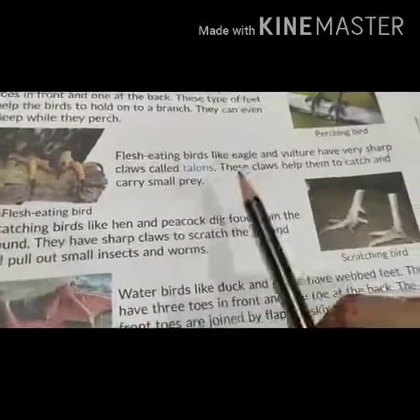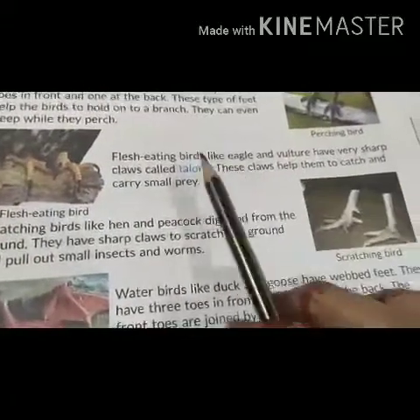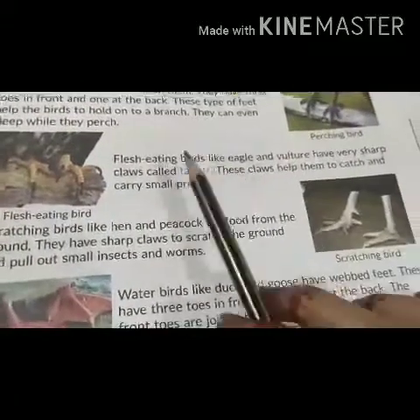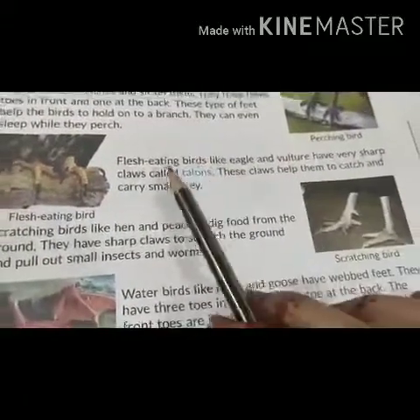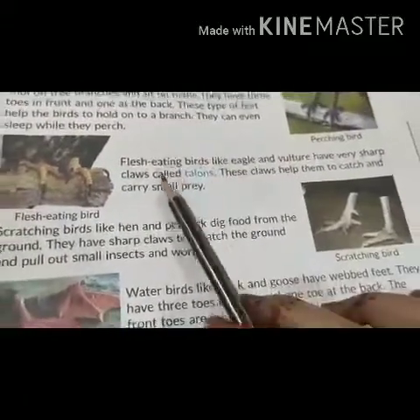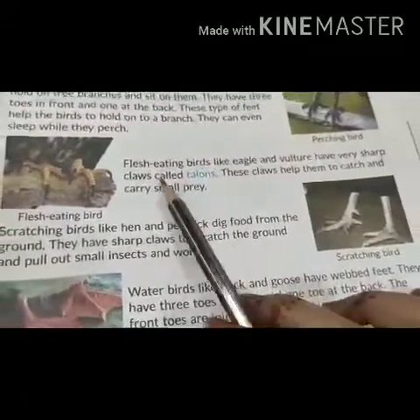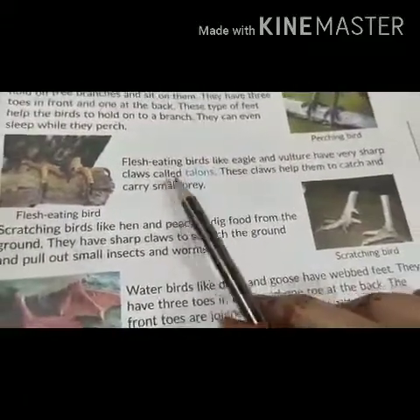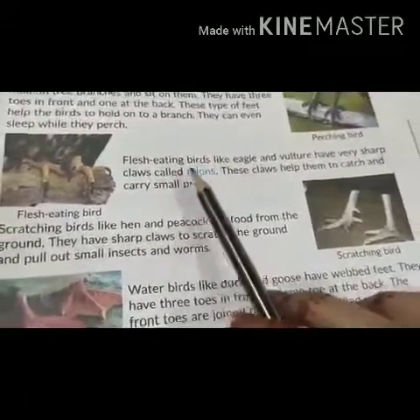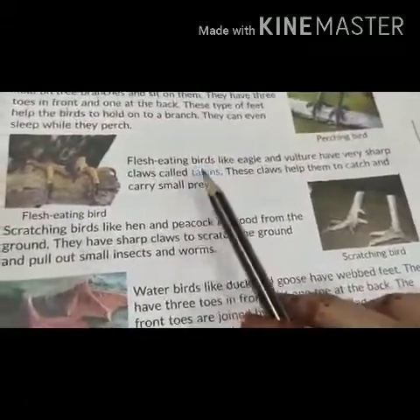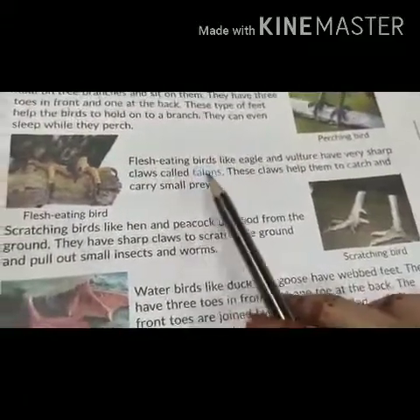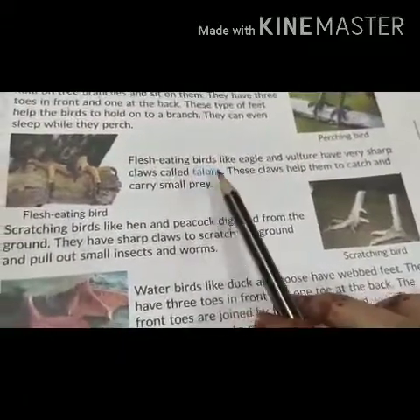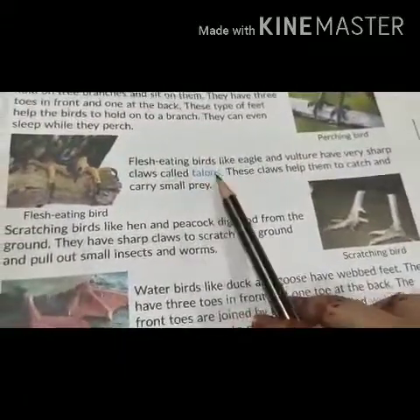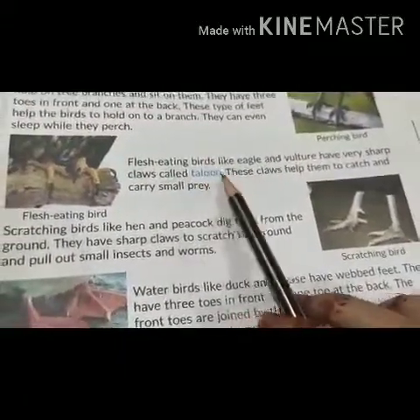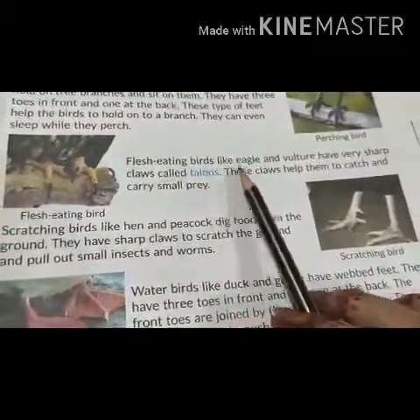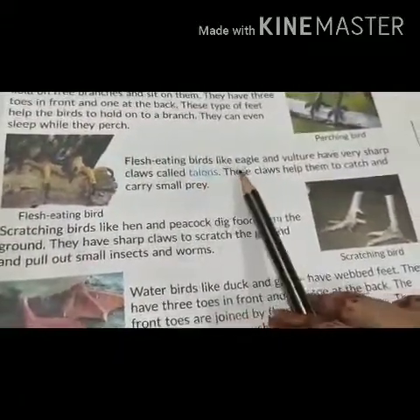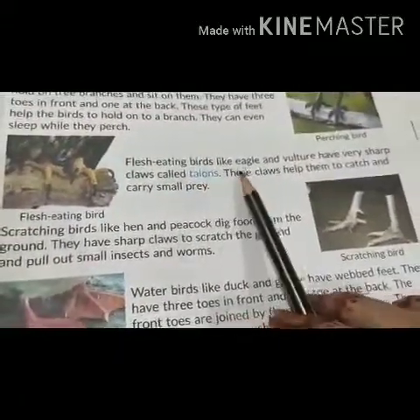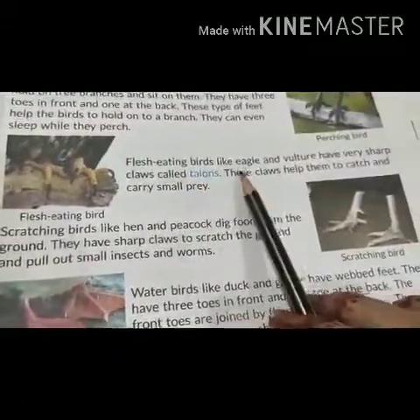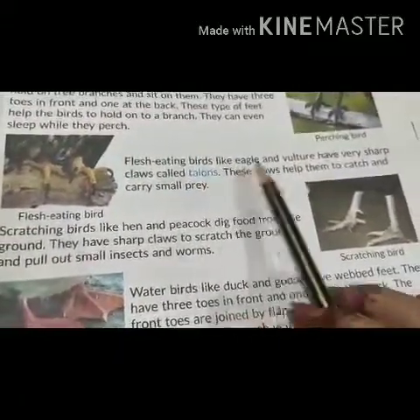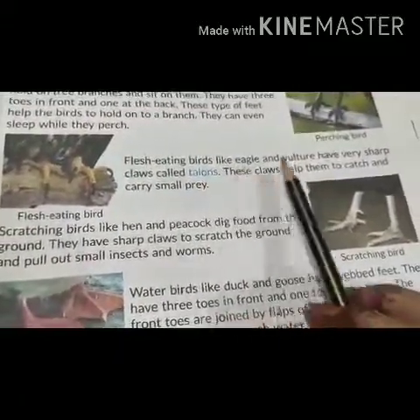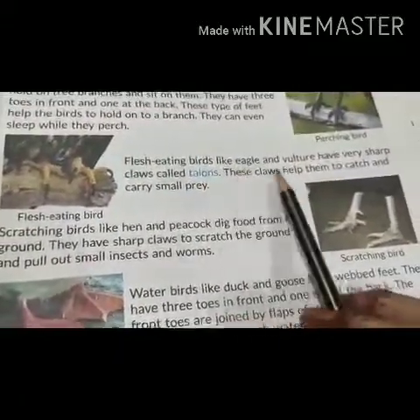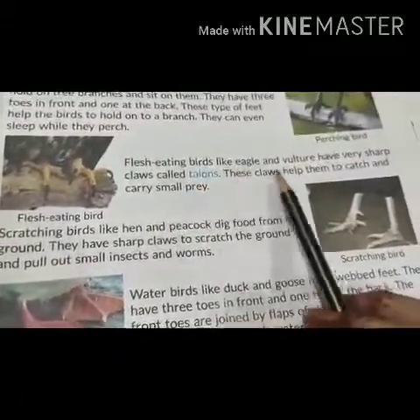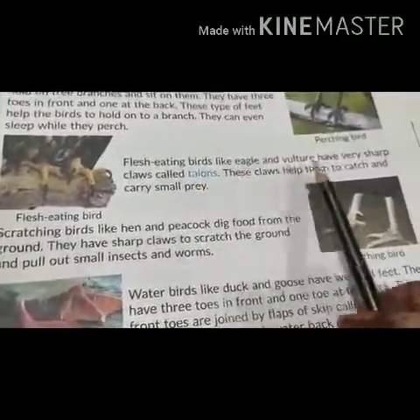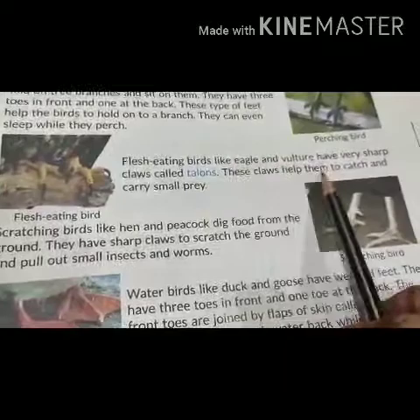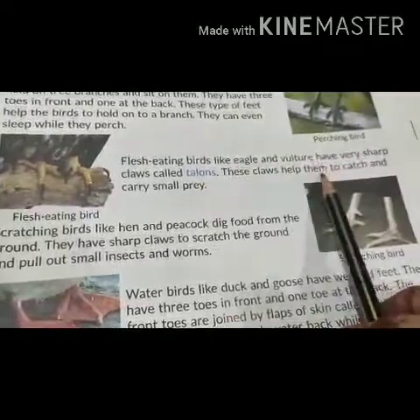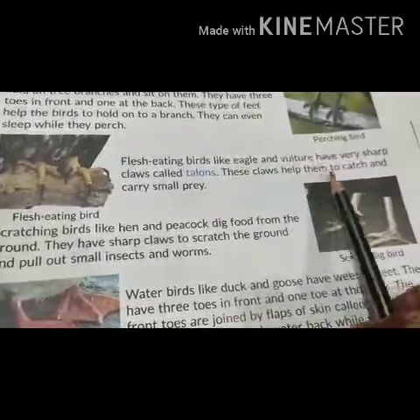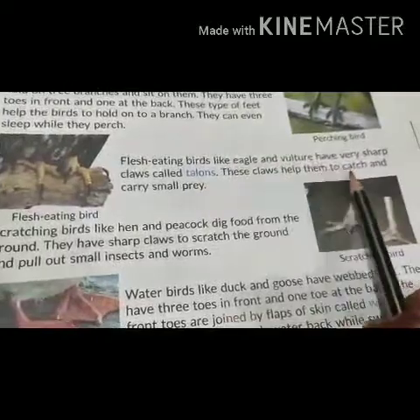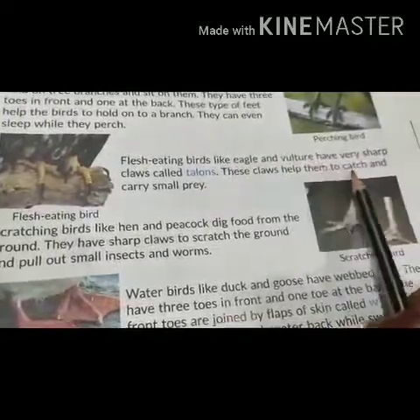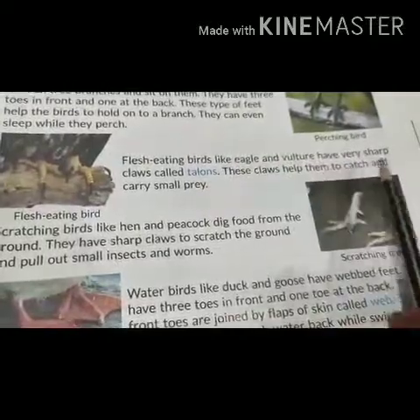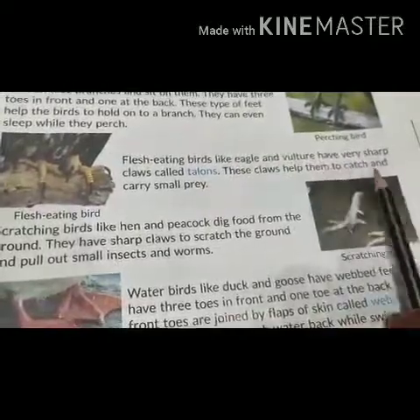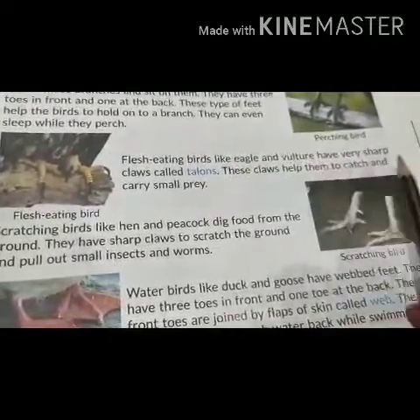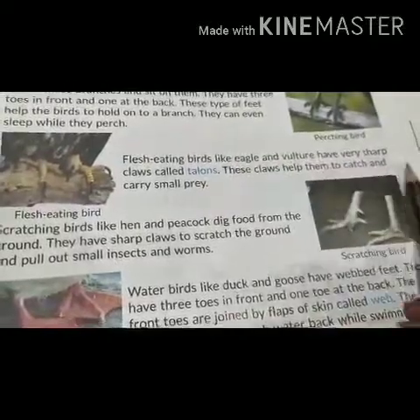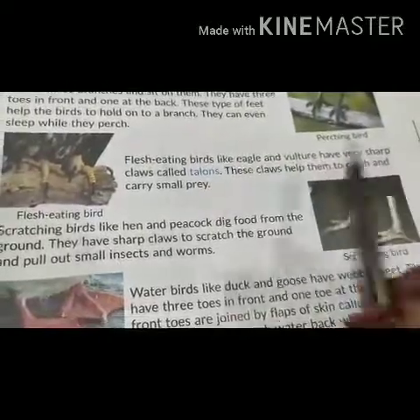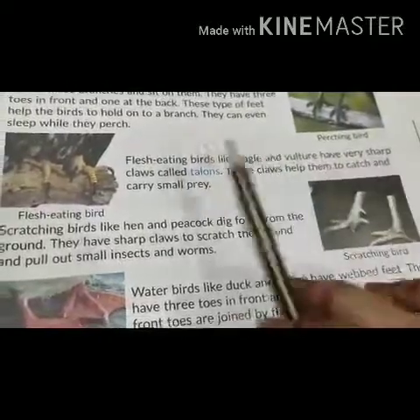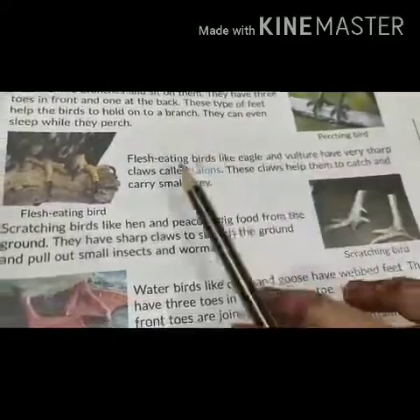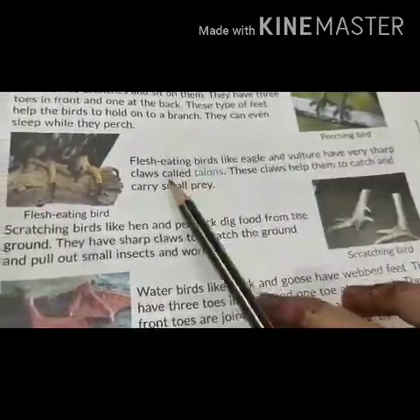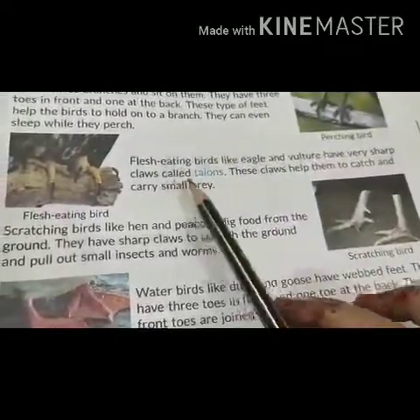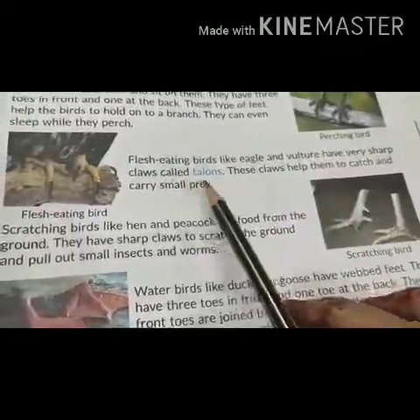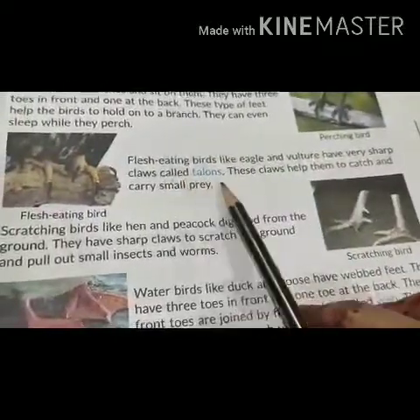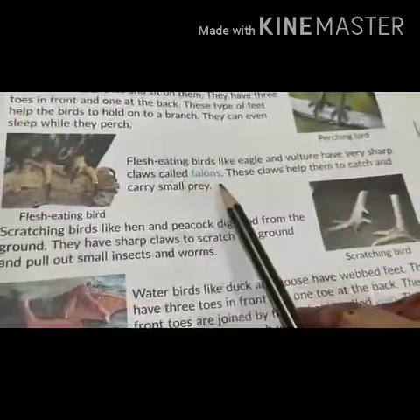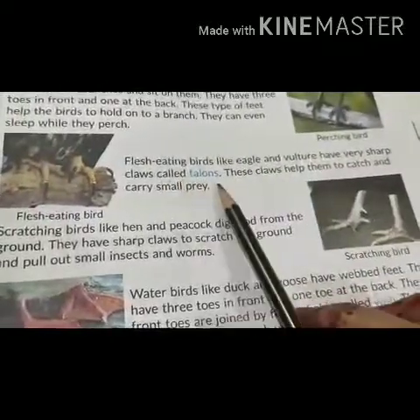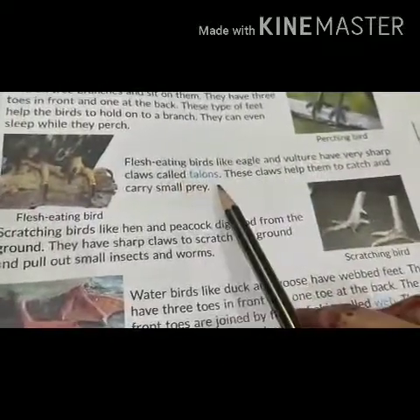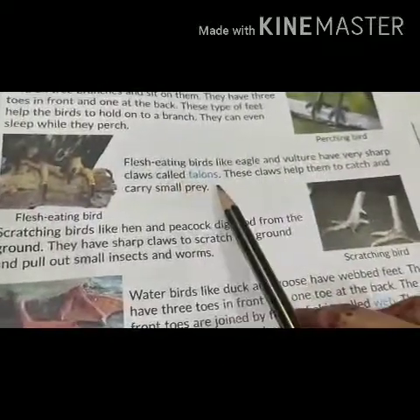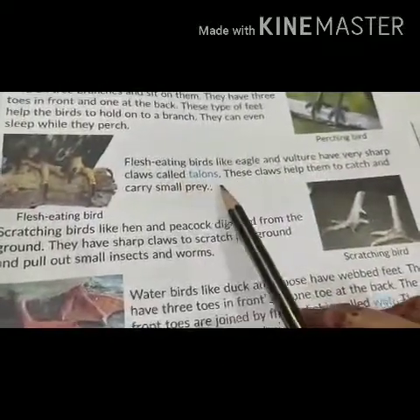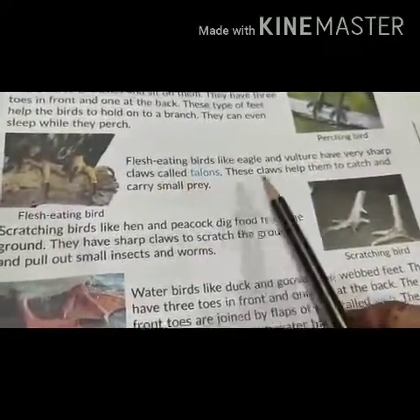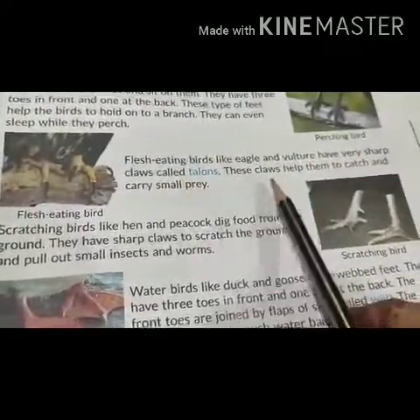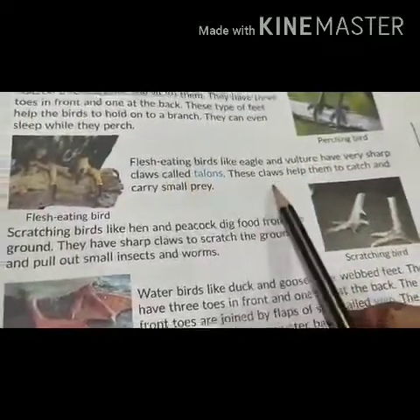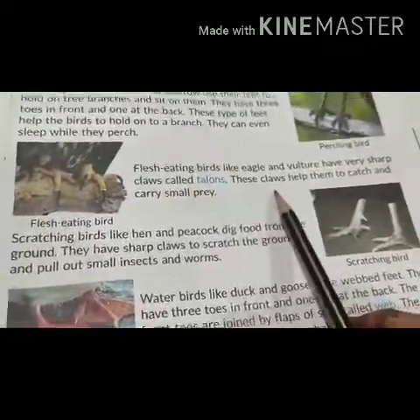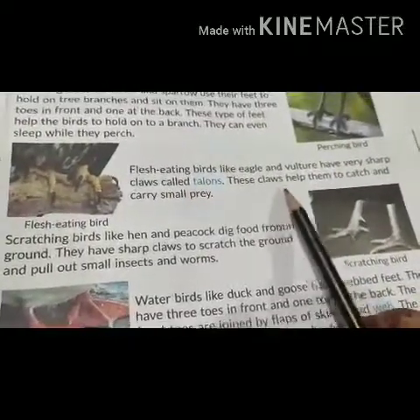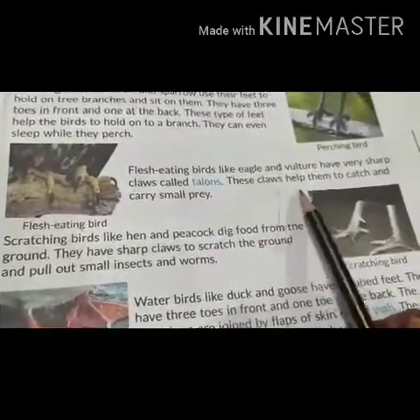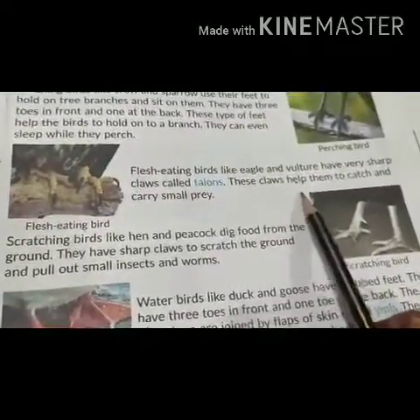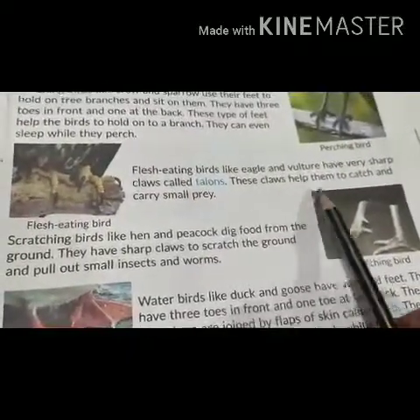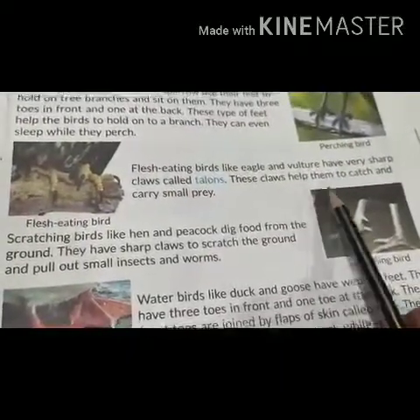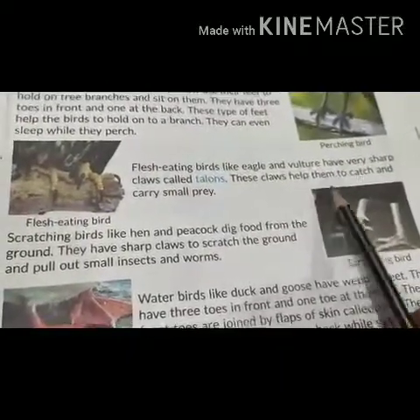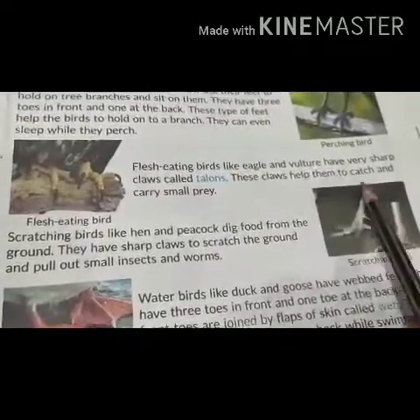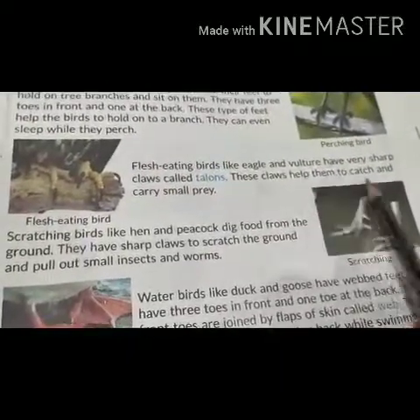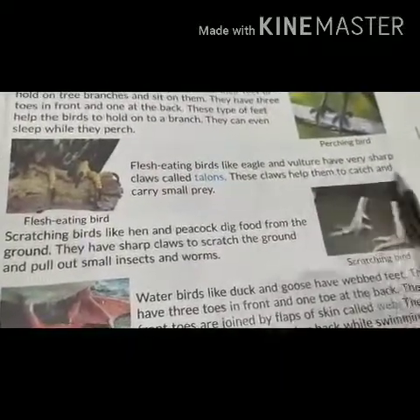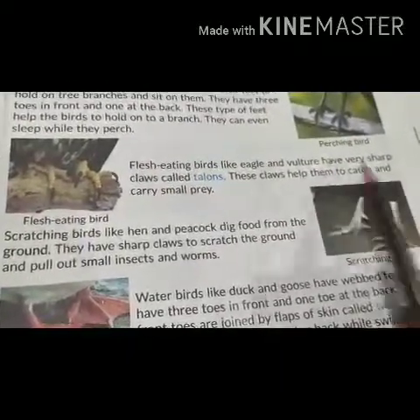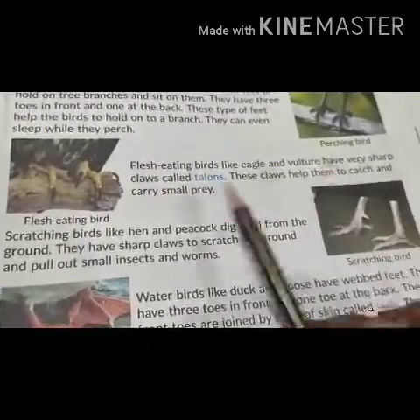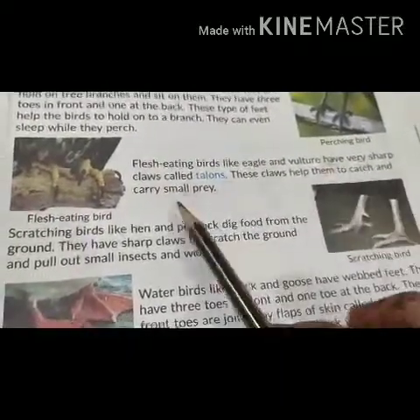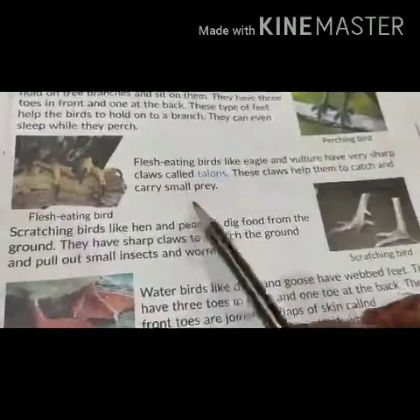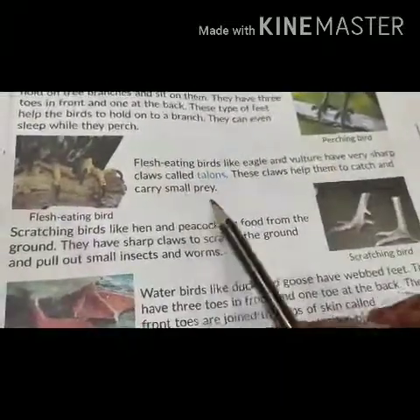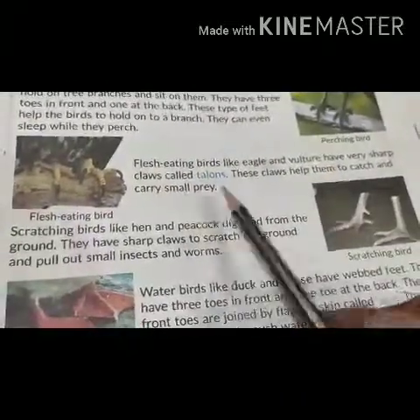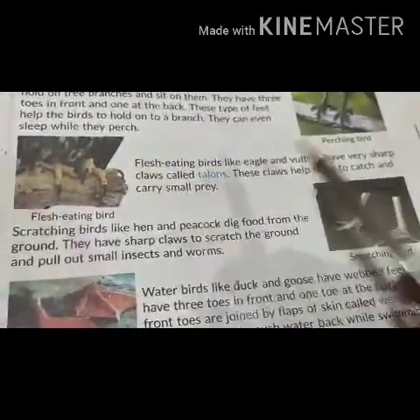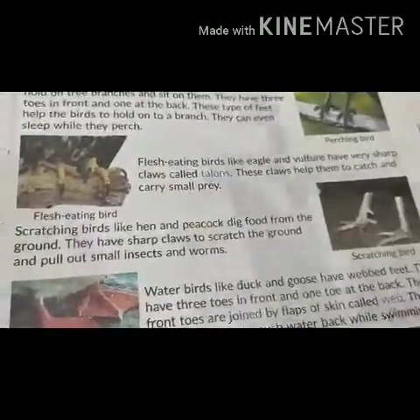Flesh-eating birds like eagle and vulture have very sharp claws called talons. These claws help them to catch and carry small prey.